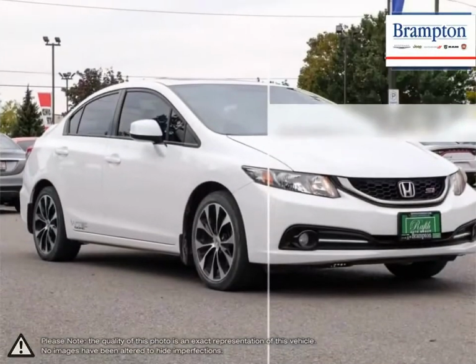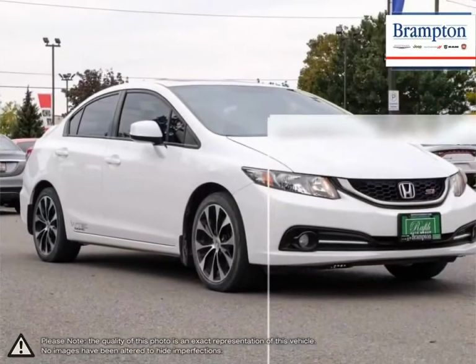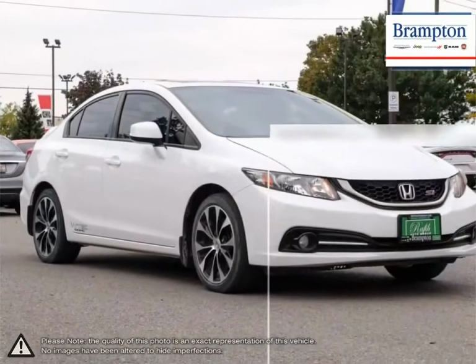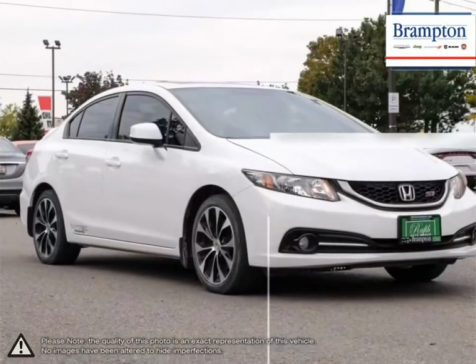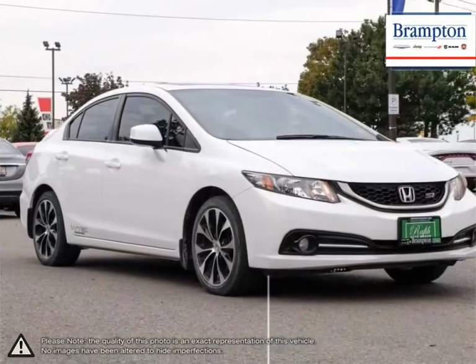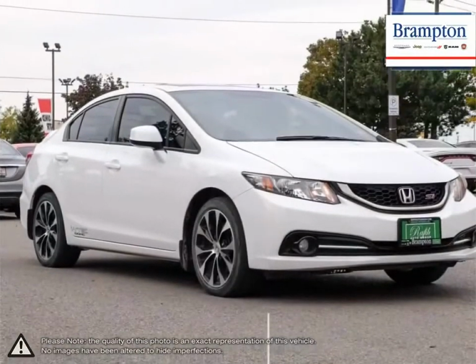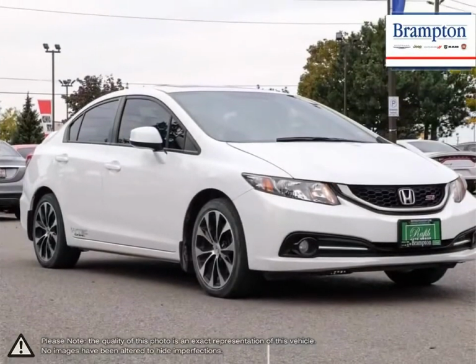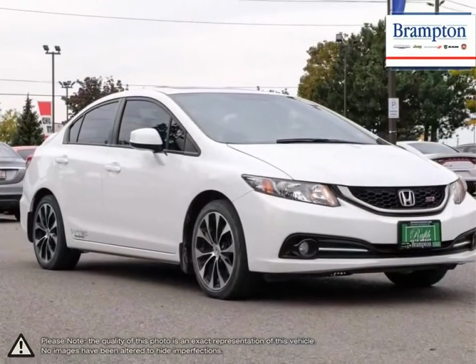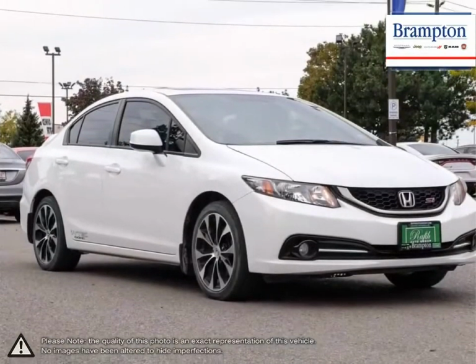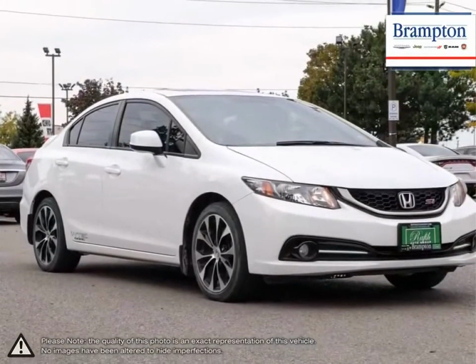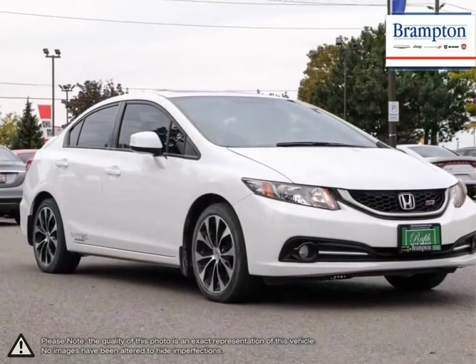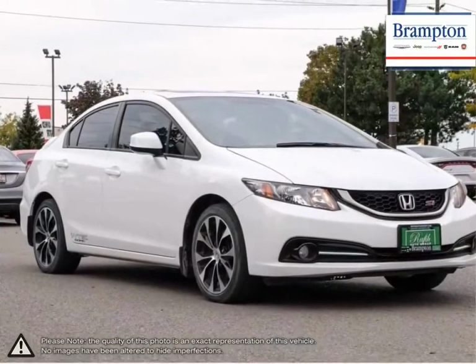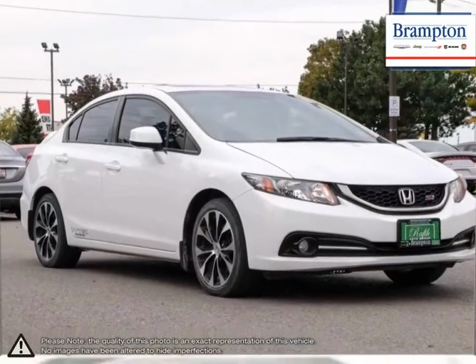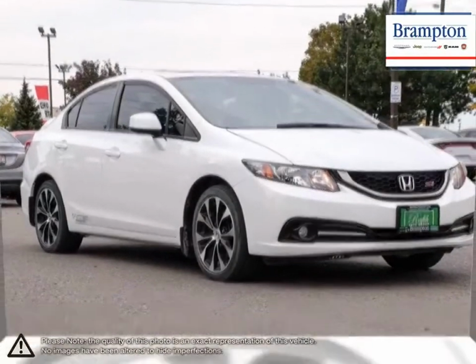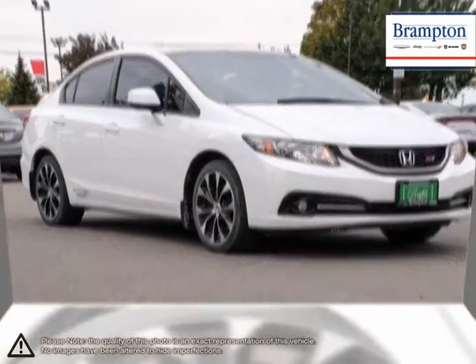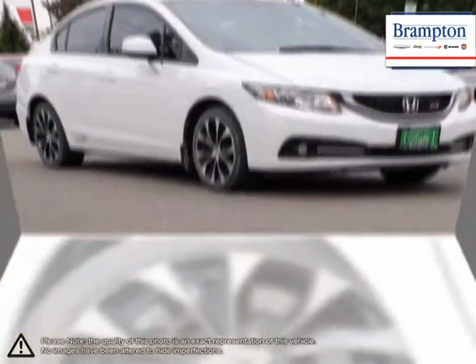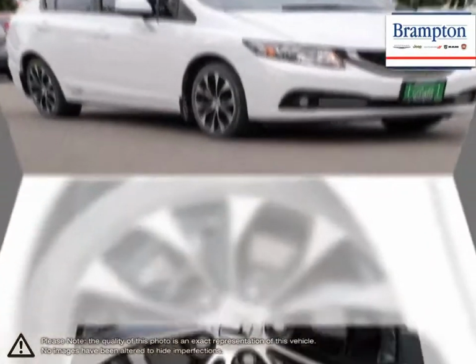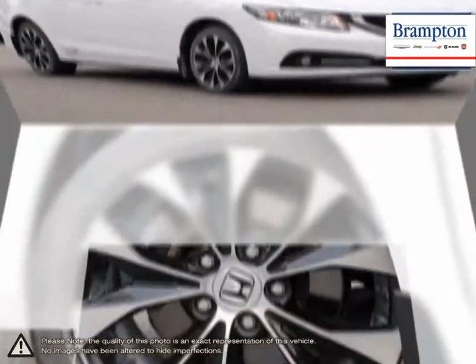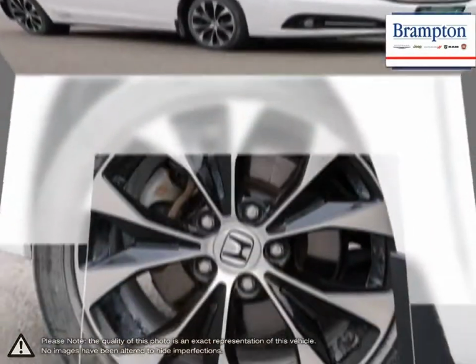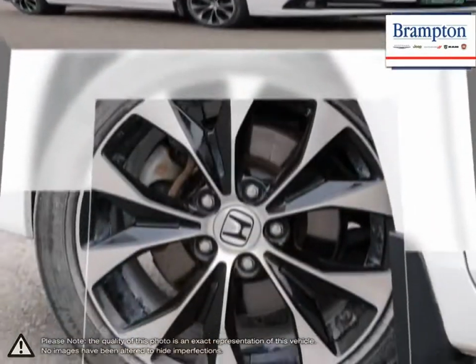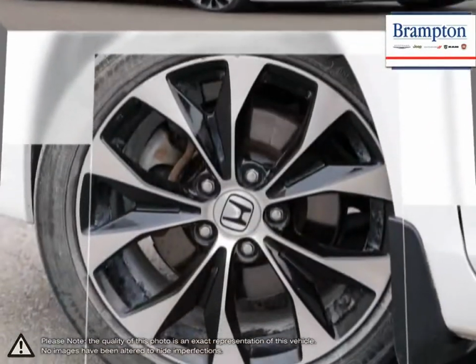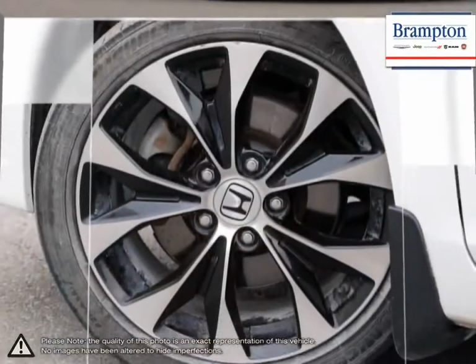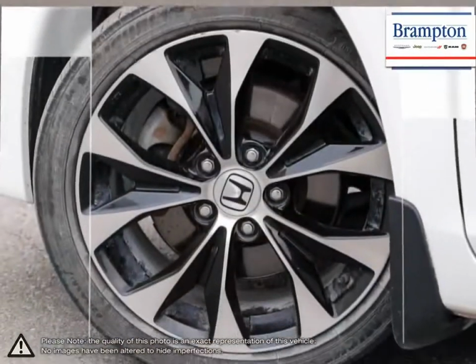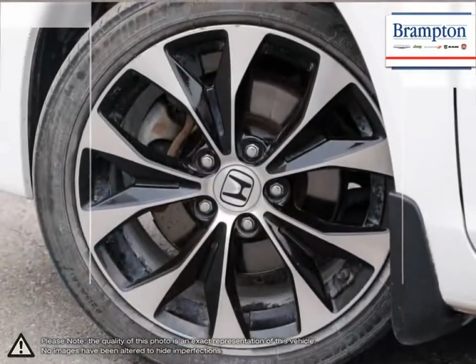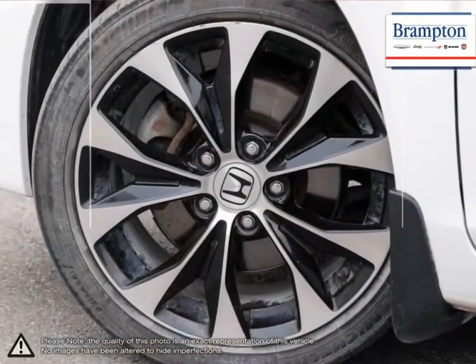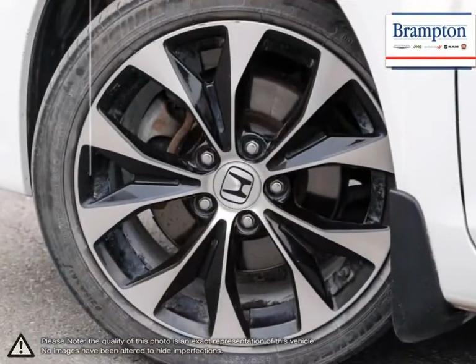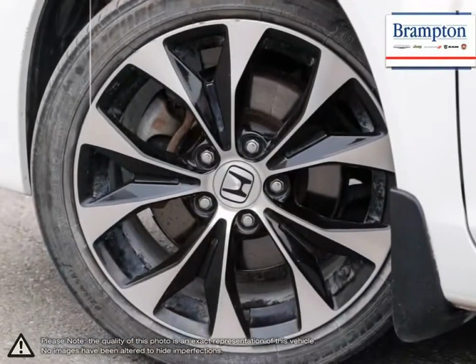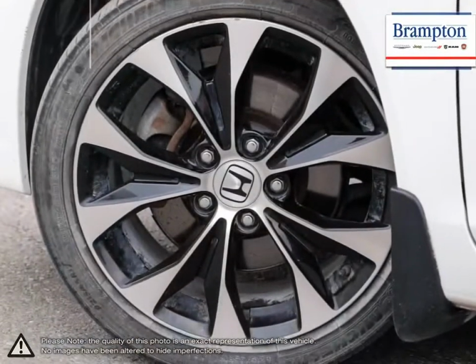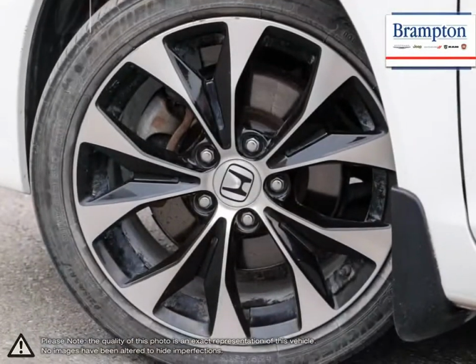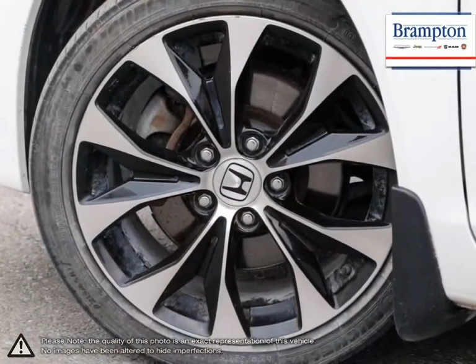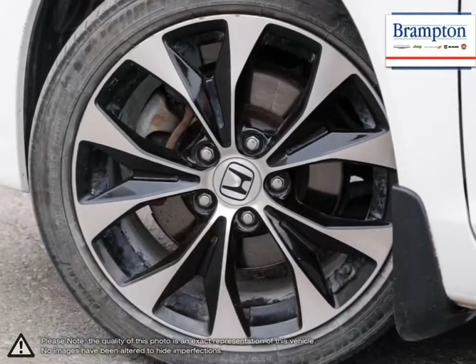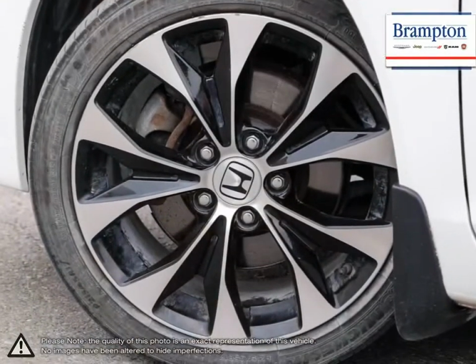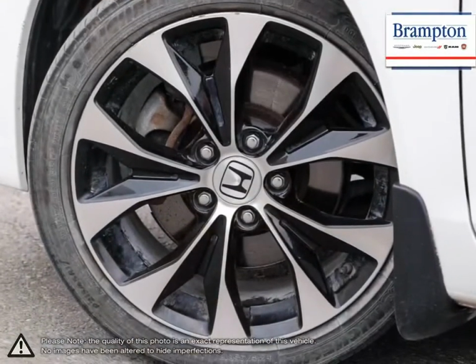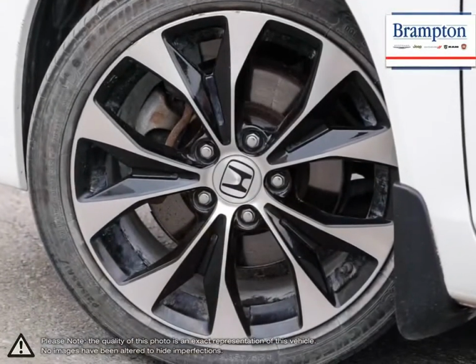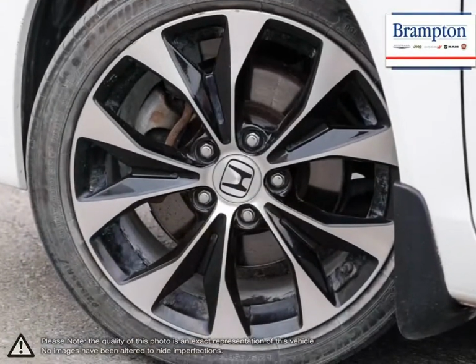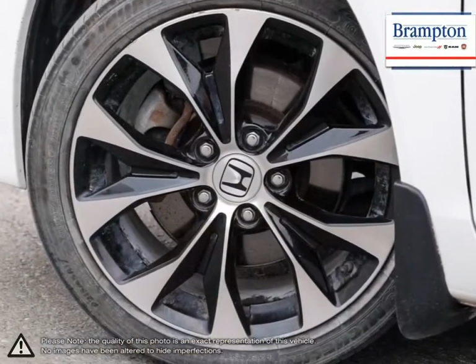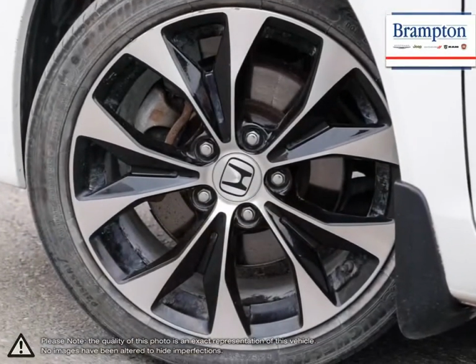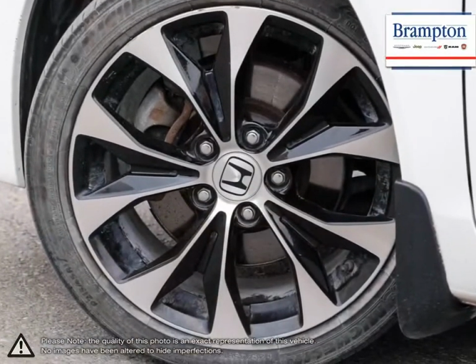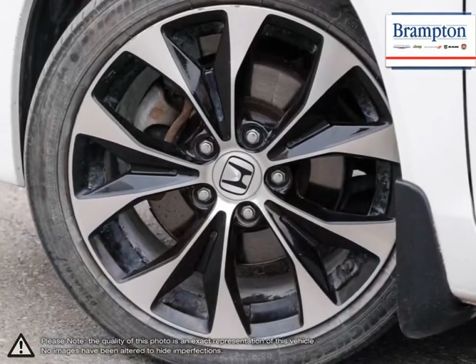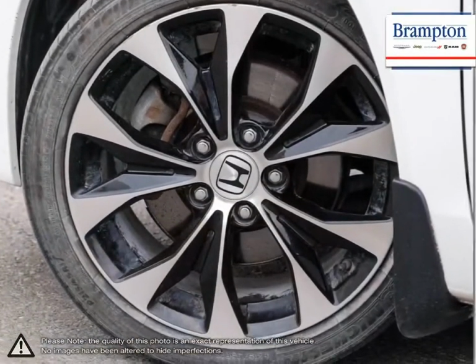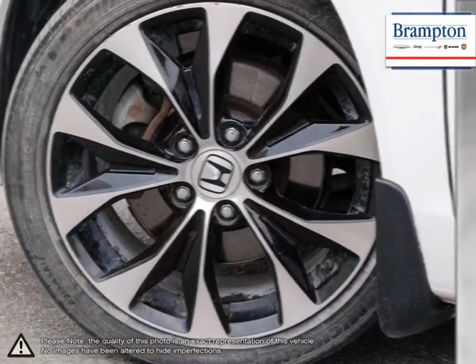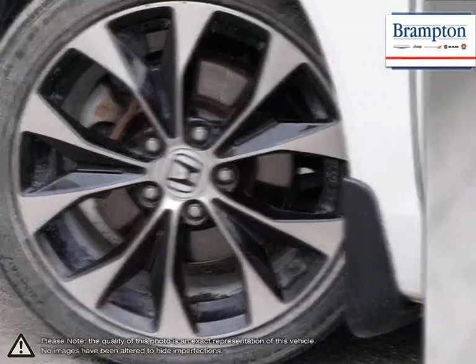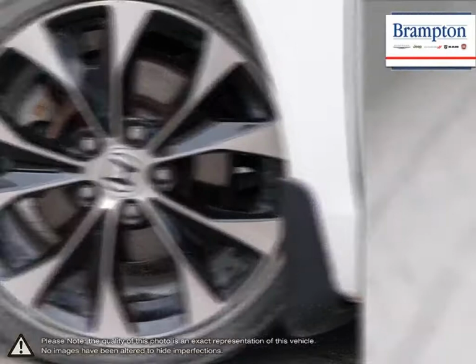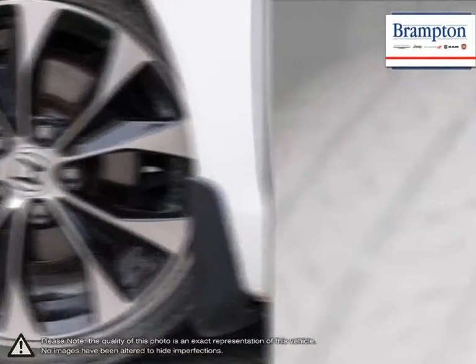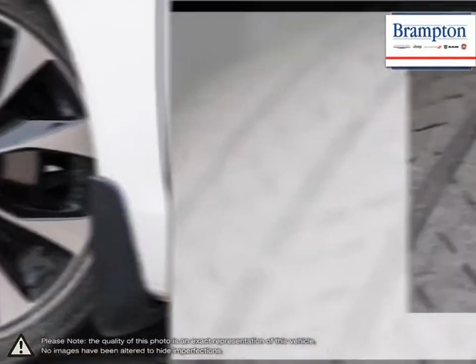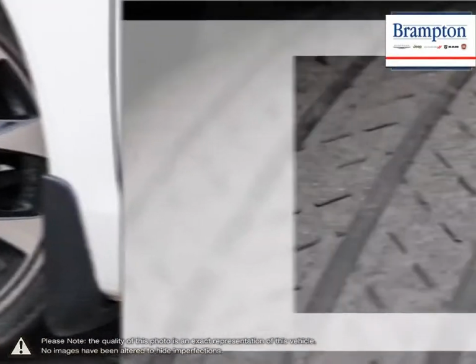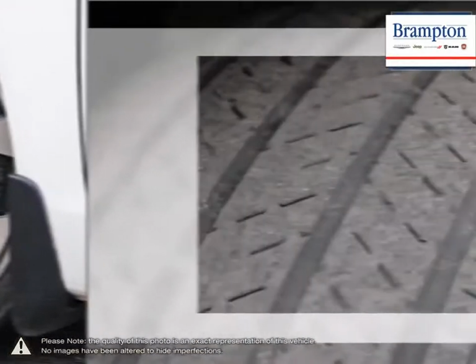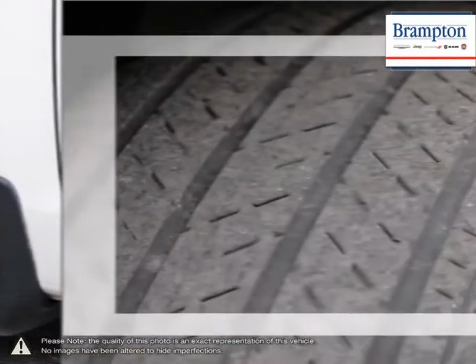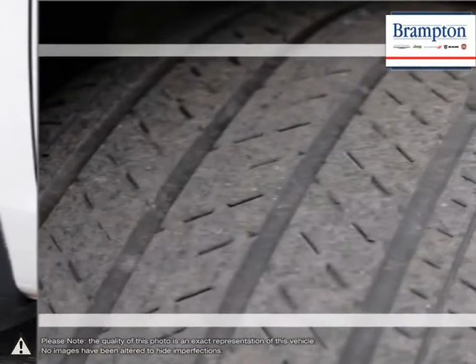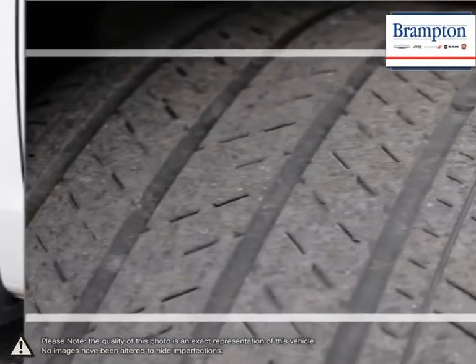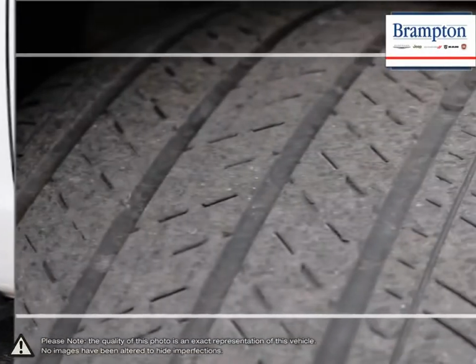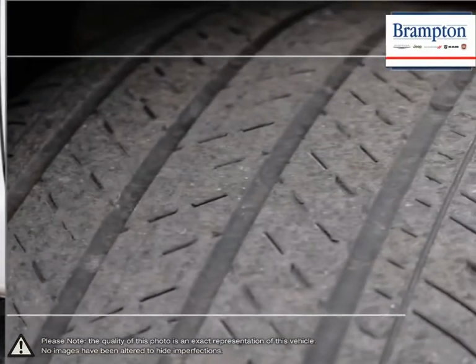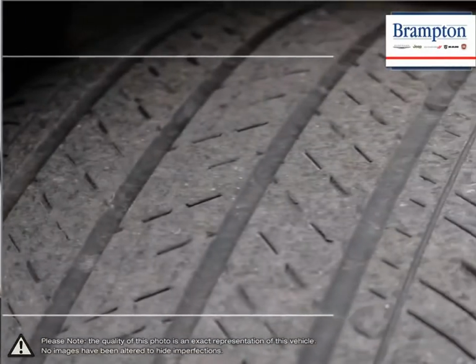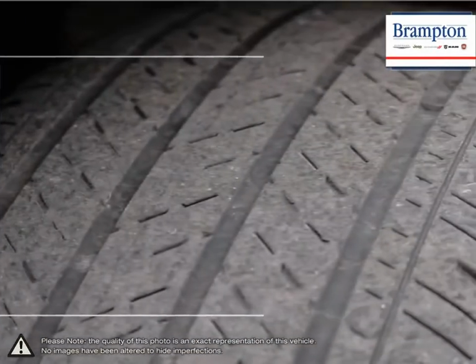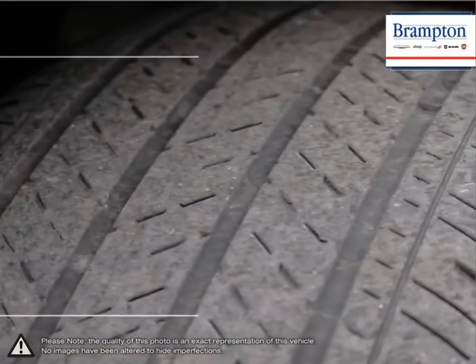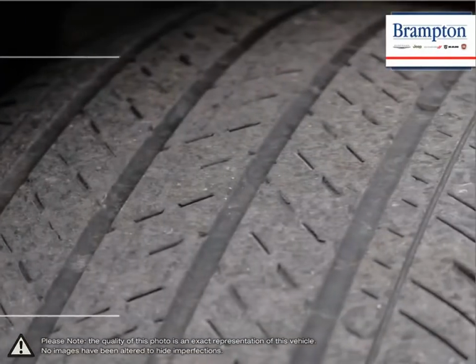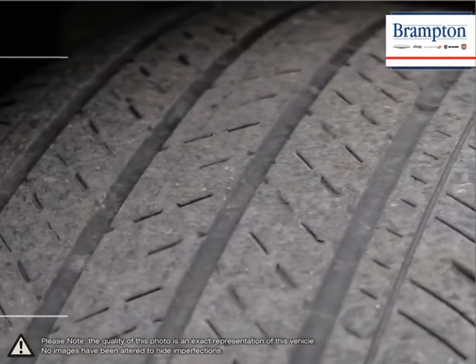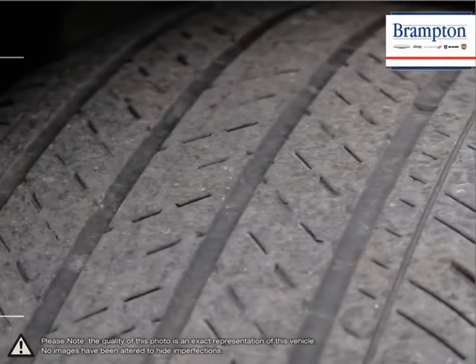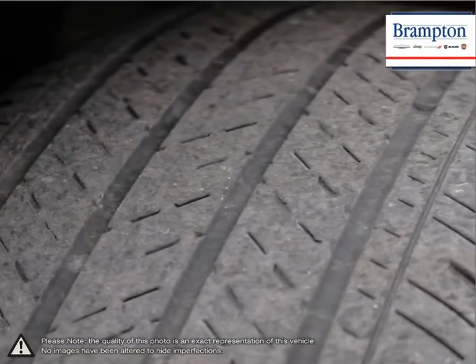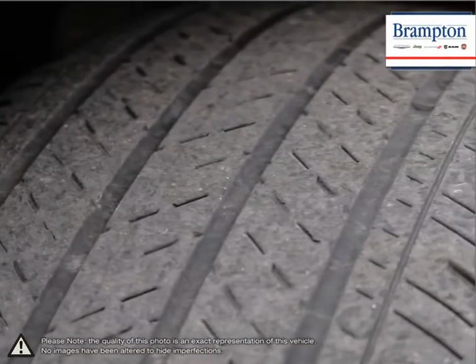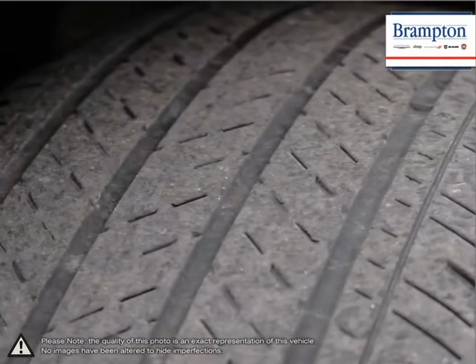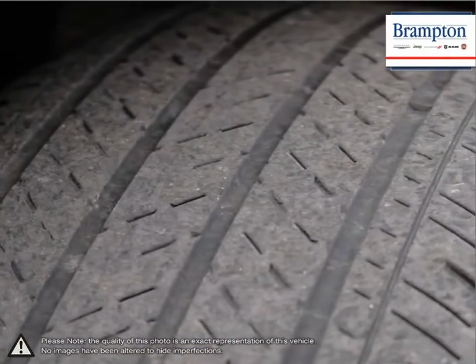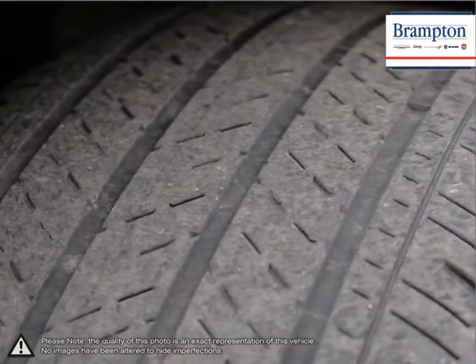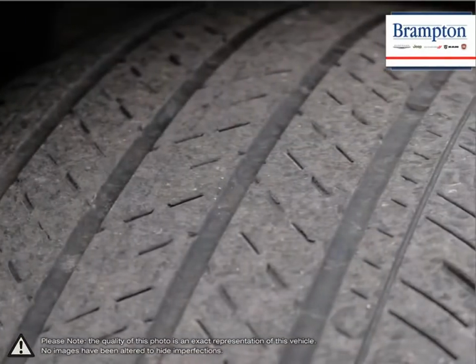You won't be spending too much time at the pump. With its outstanding reviews and history, the Civic is sure to leave you satisfied.